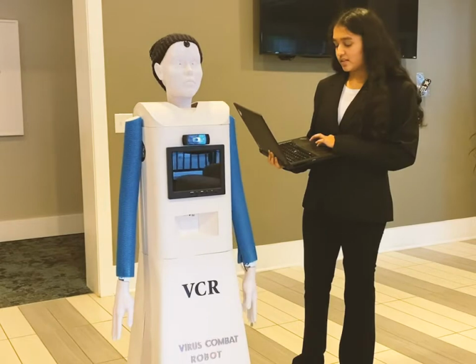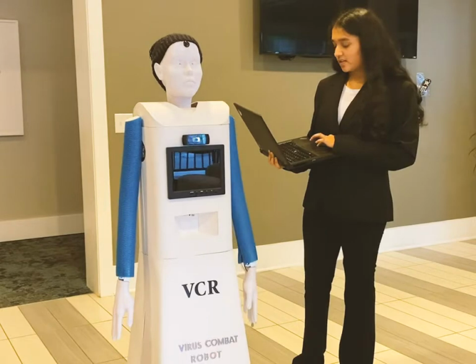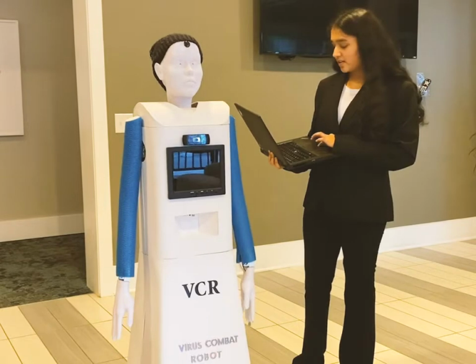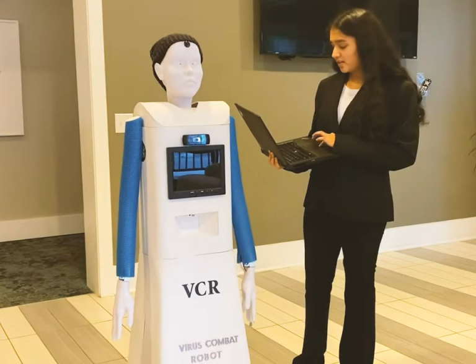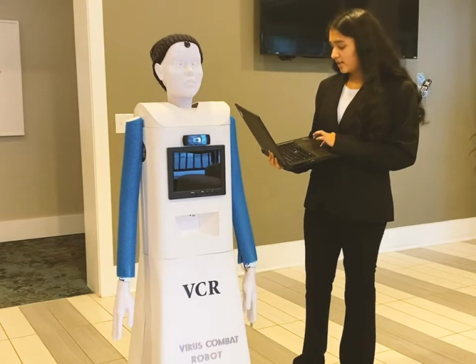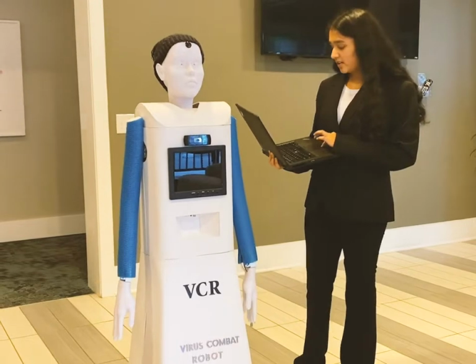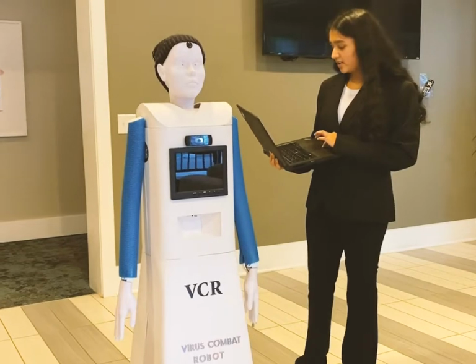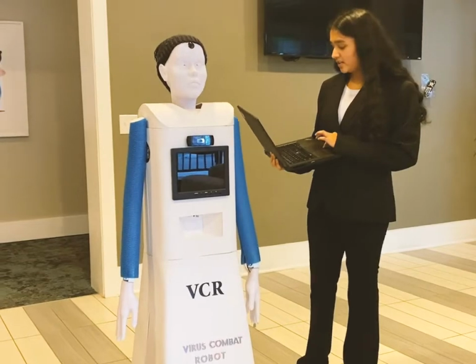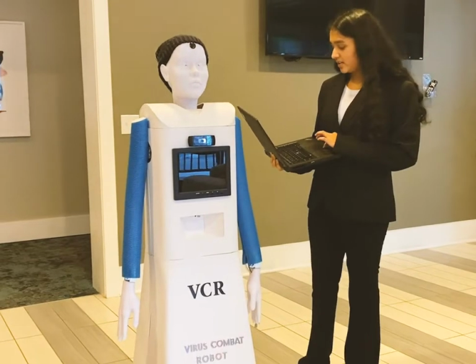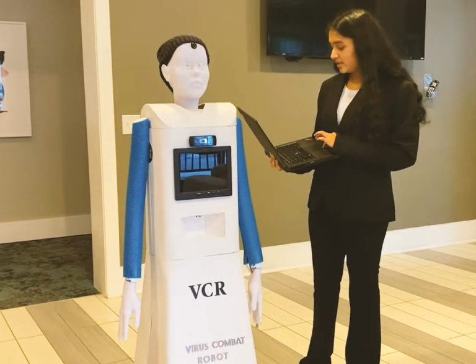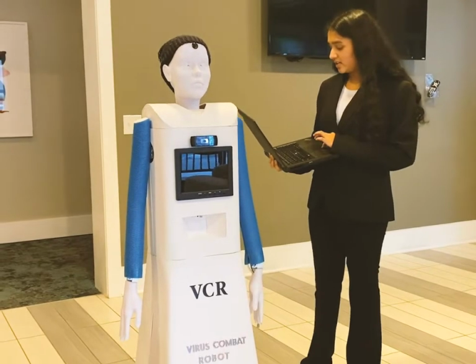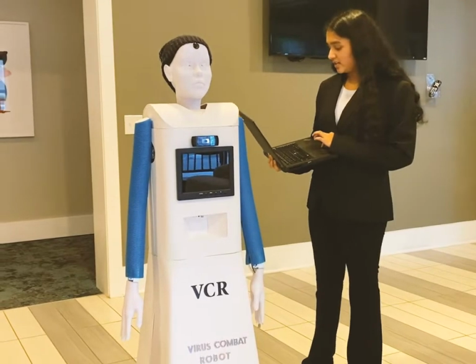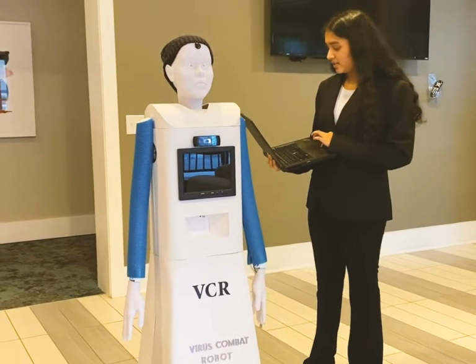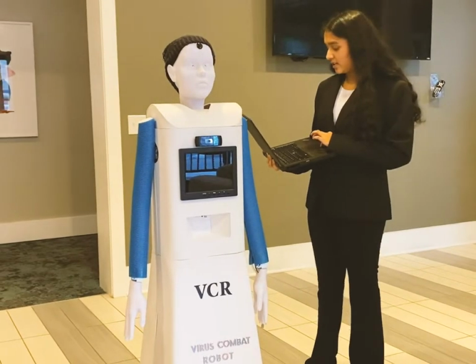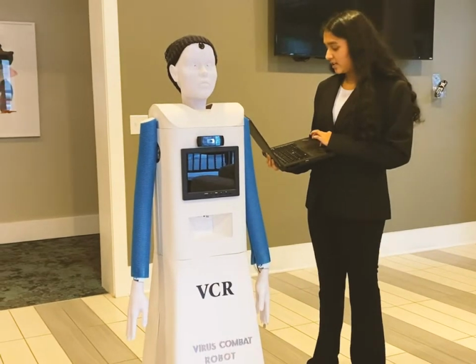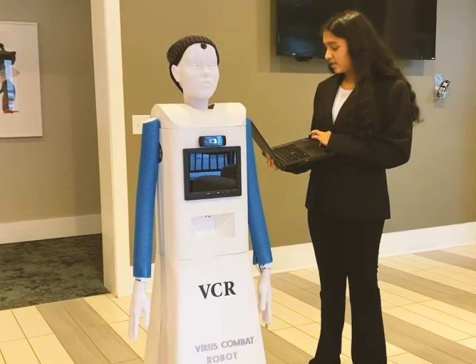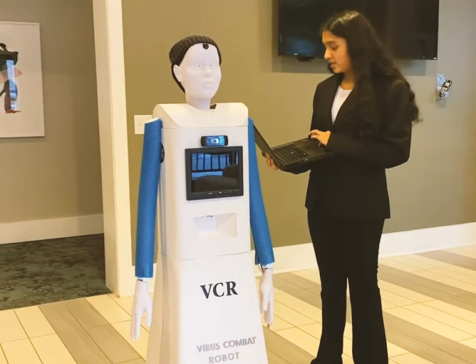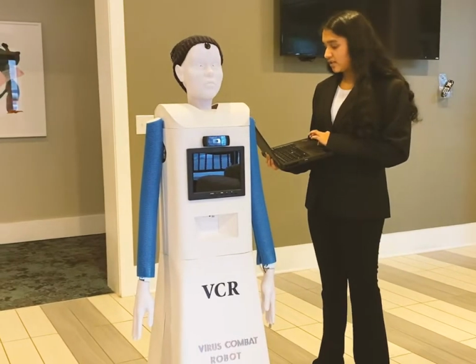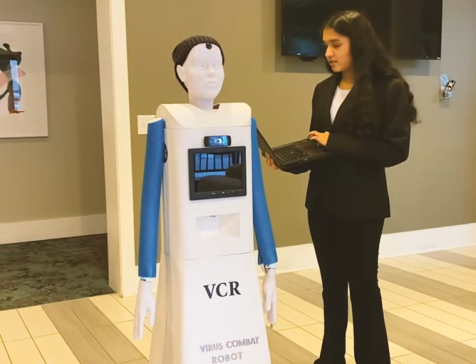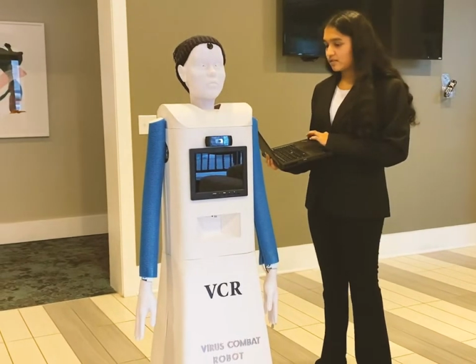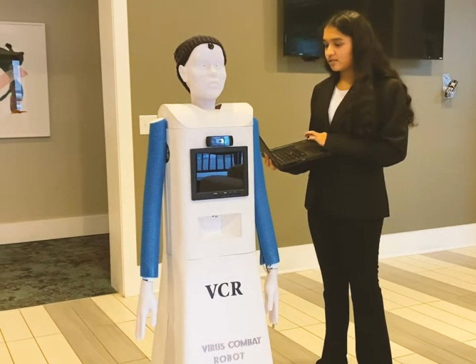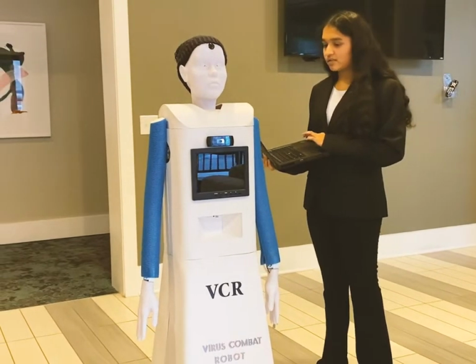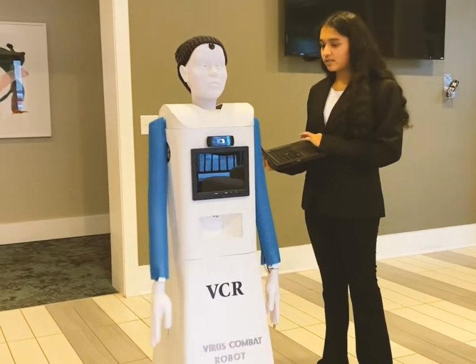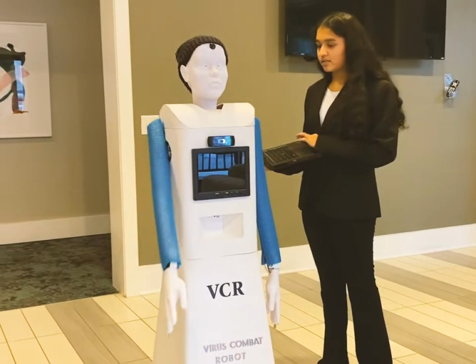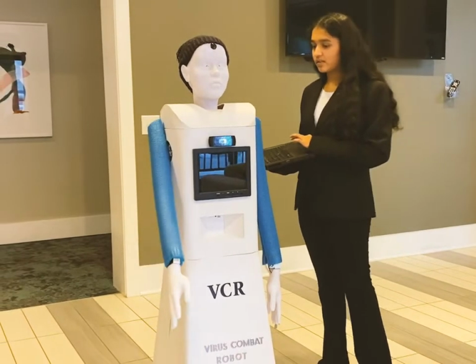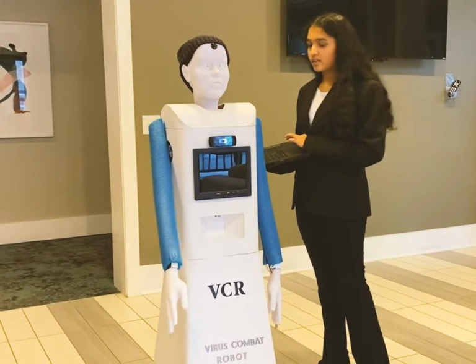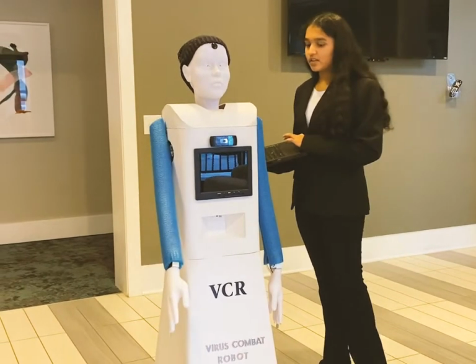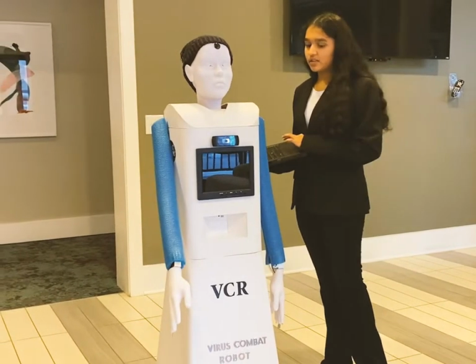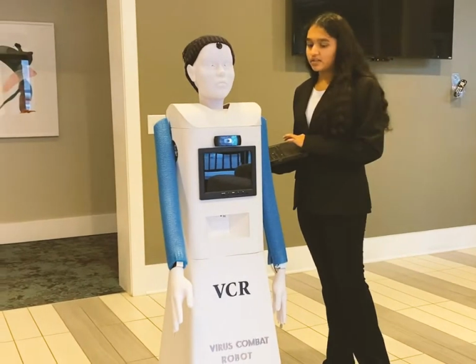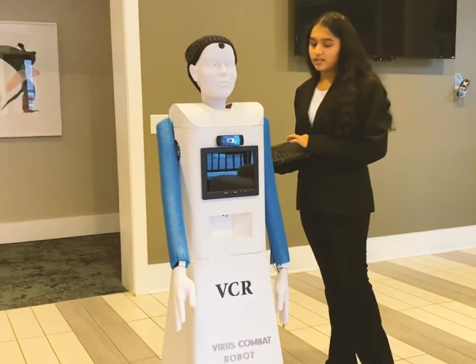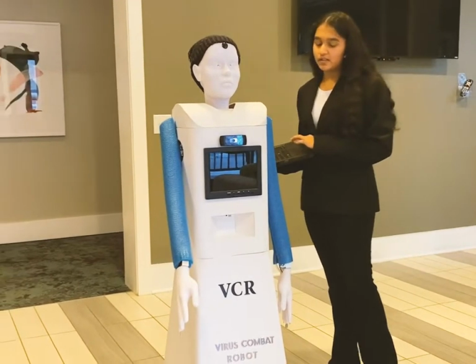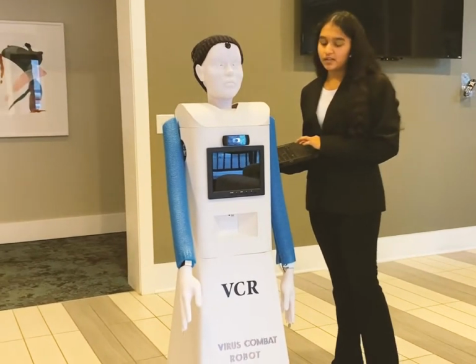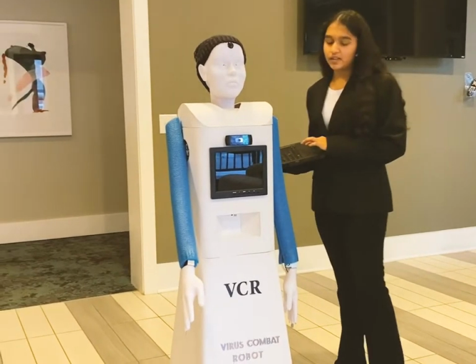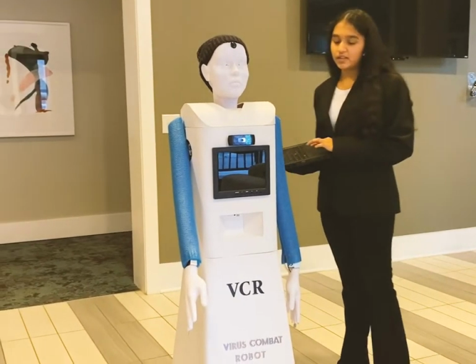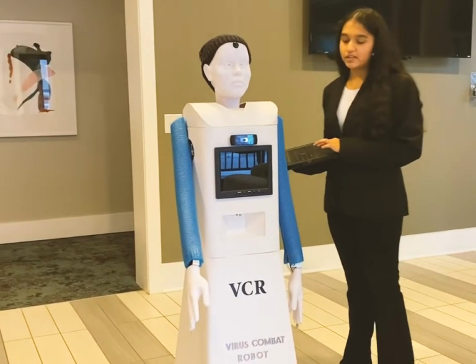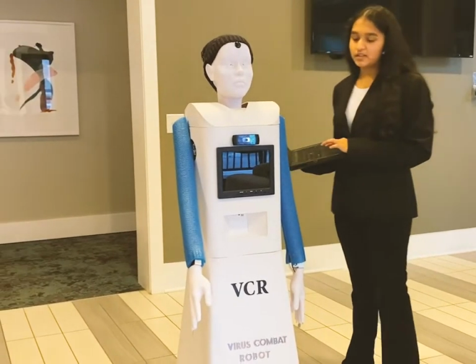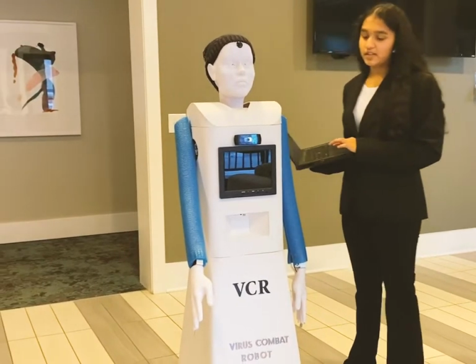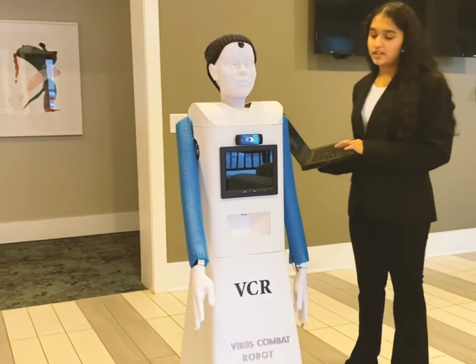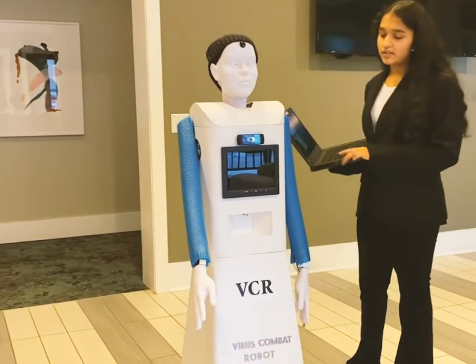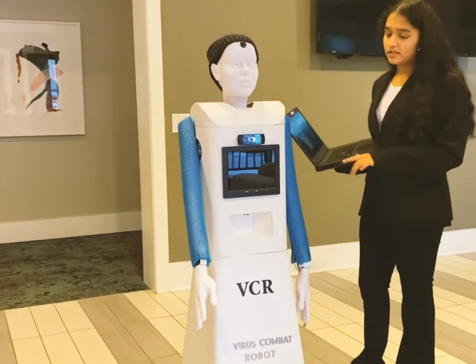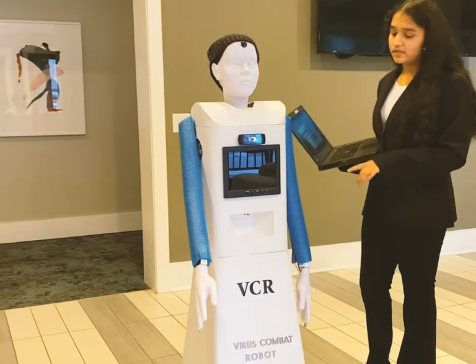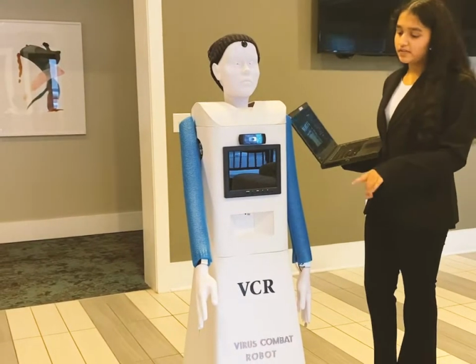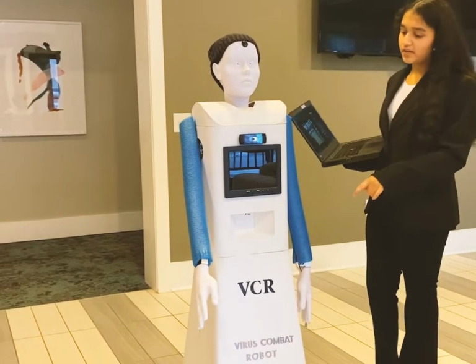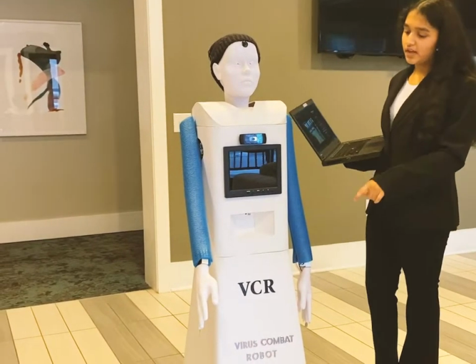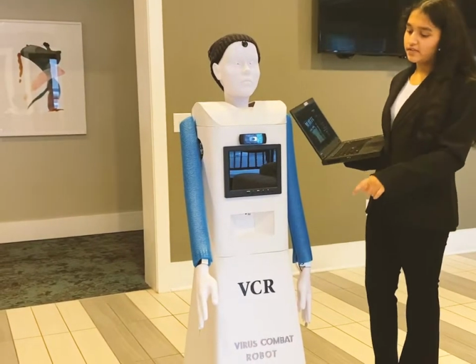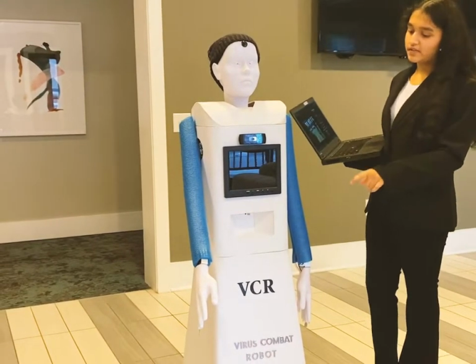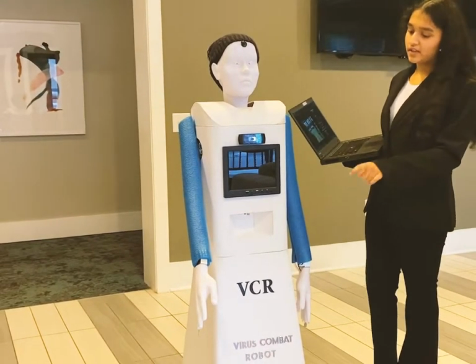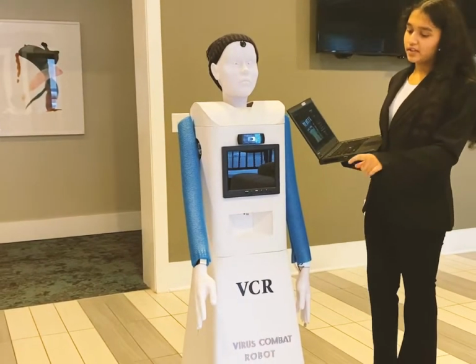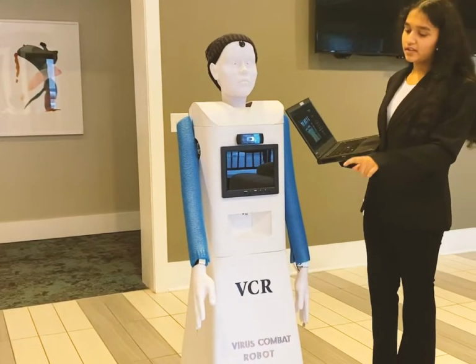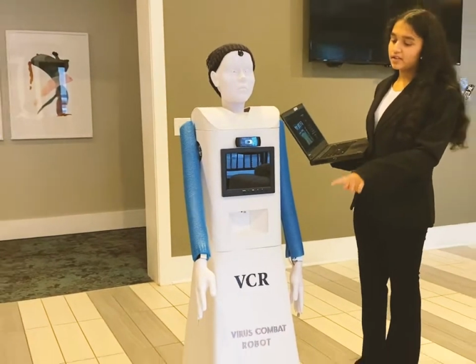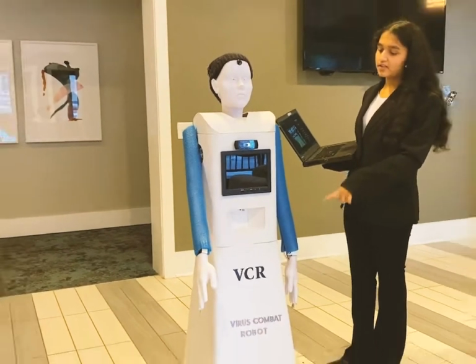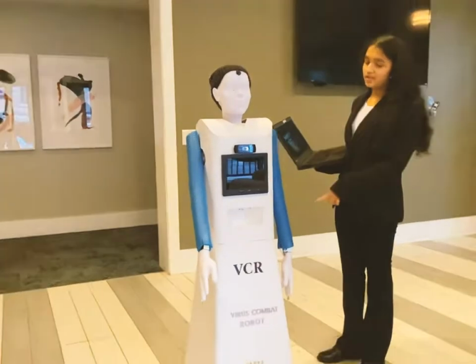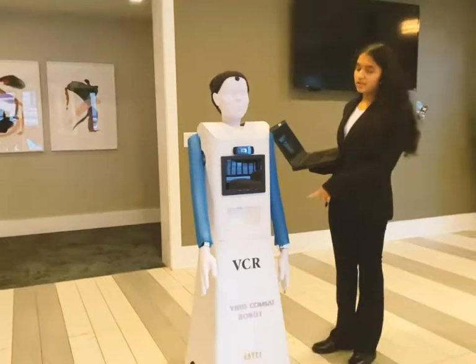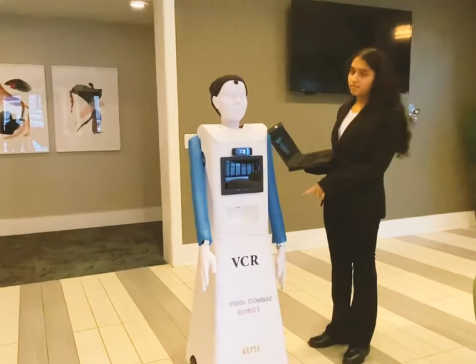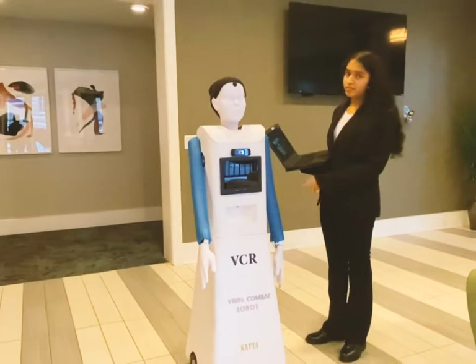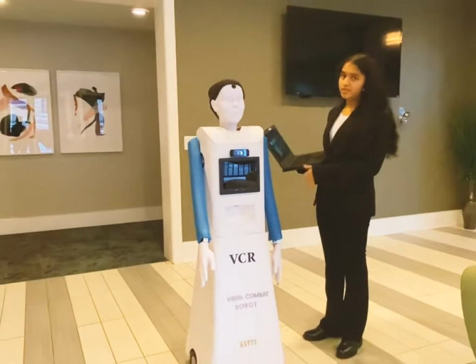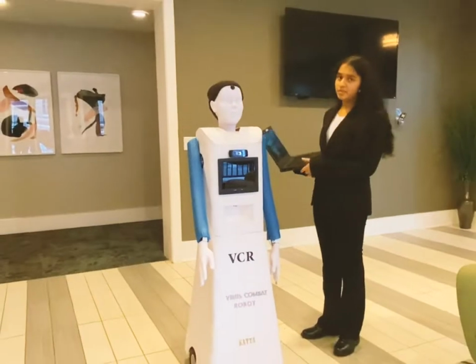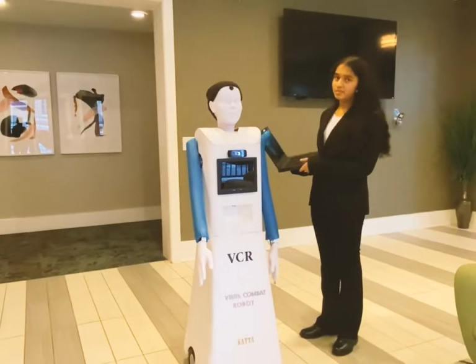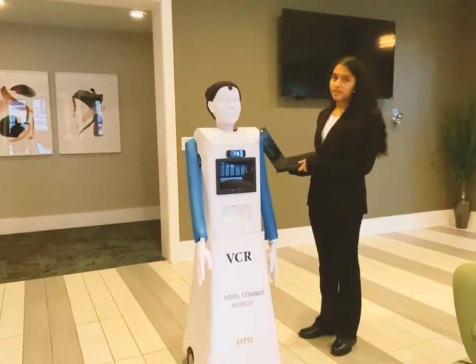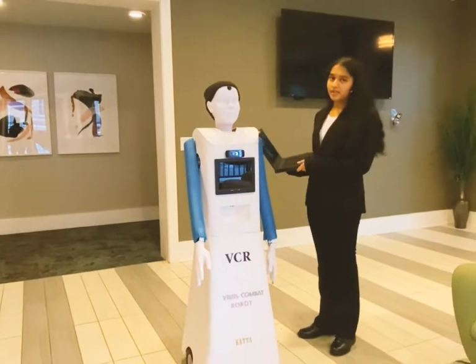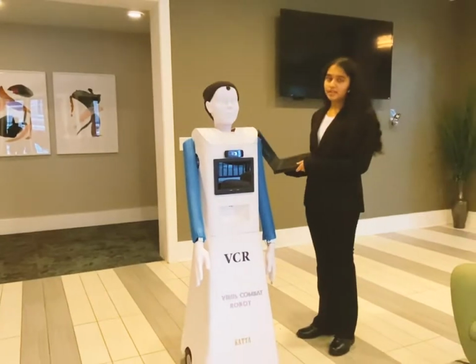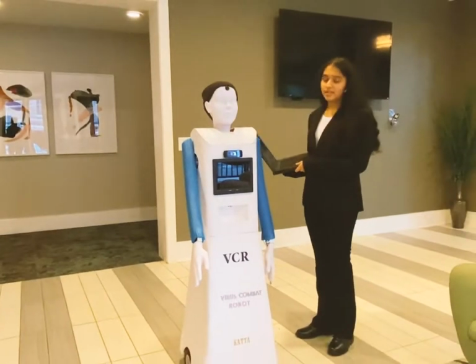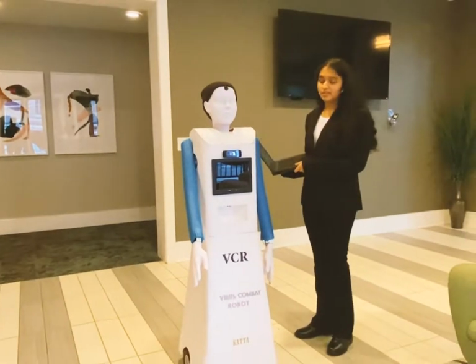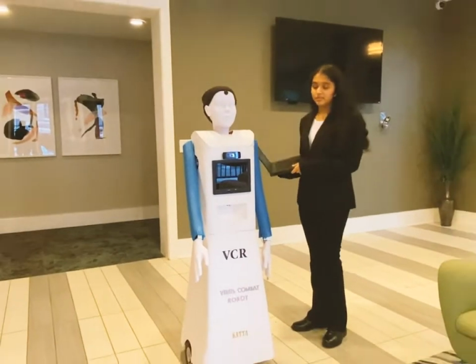And then this is the handshake gesture — it stays there for five seconds and then puts it back down.